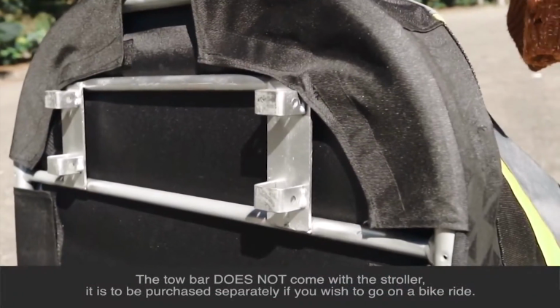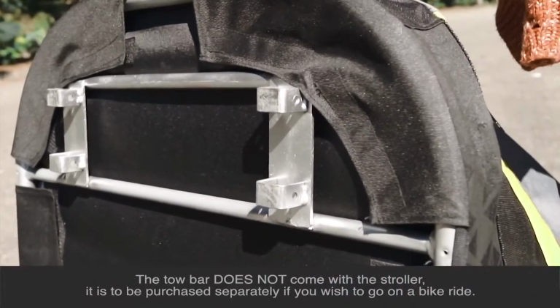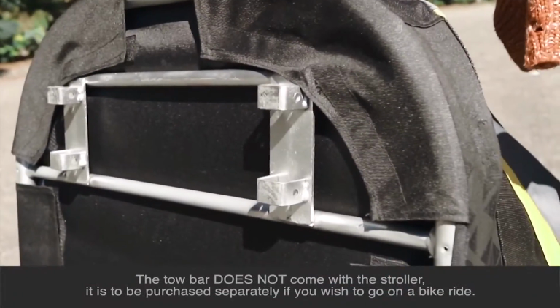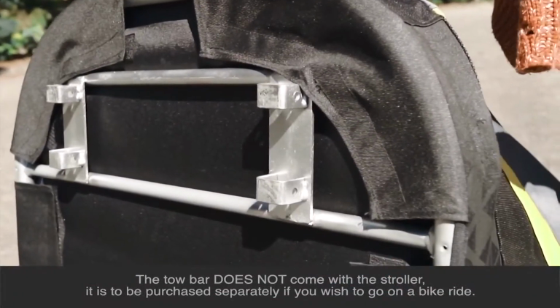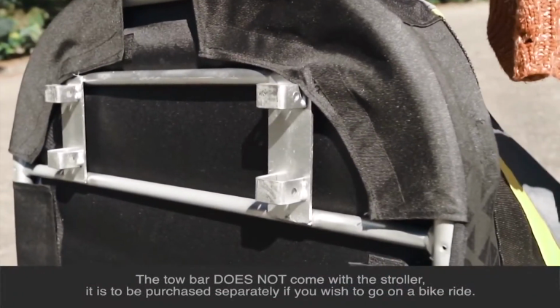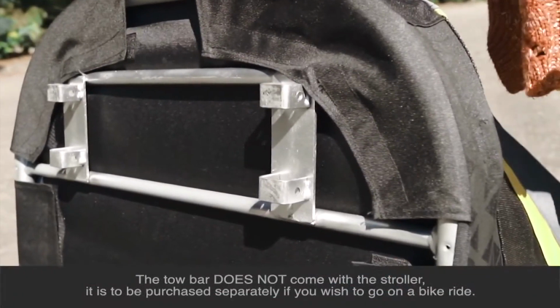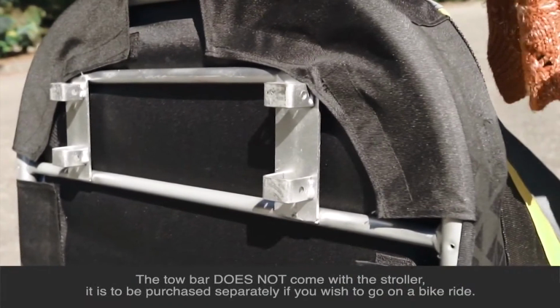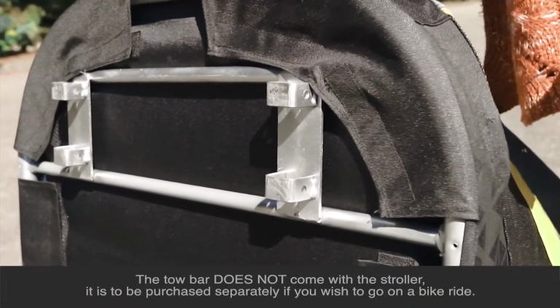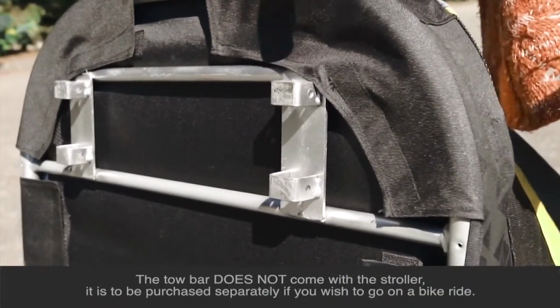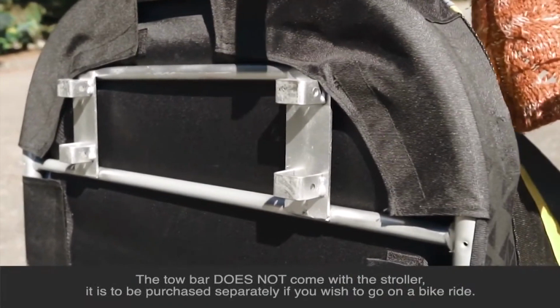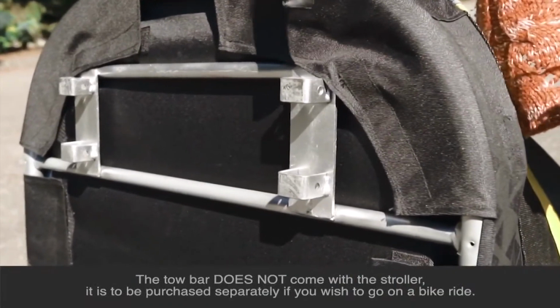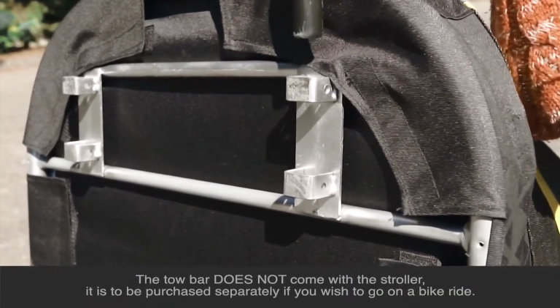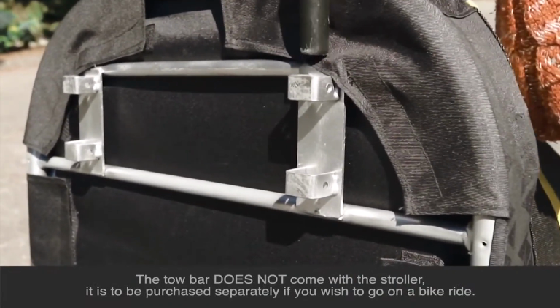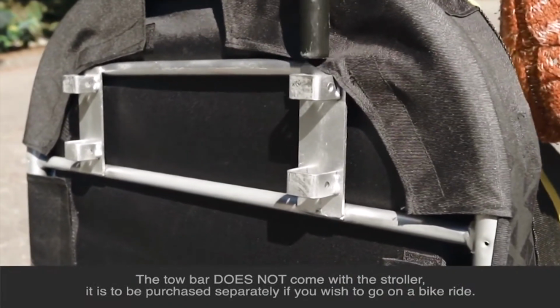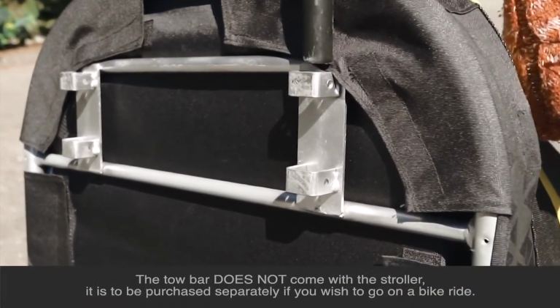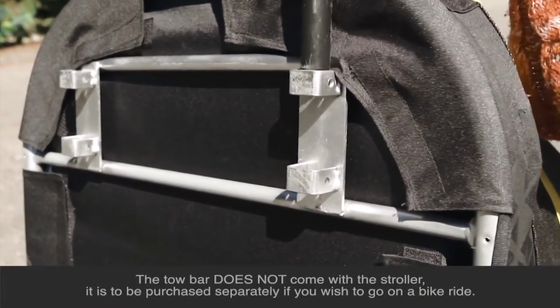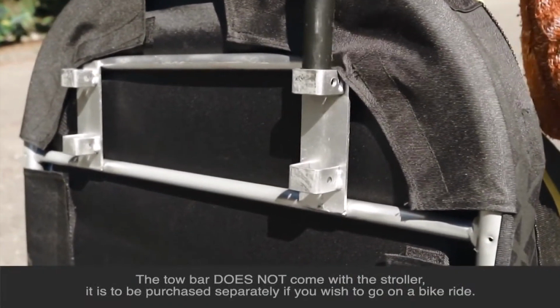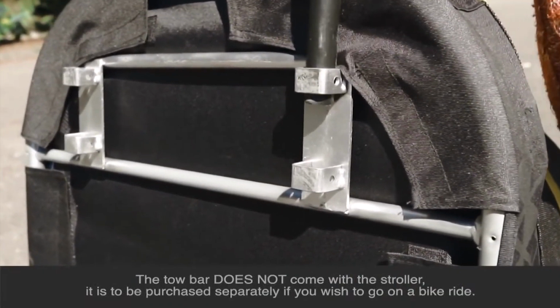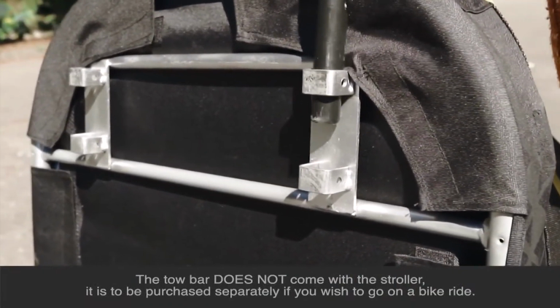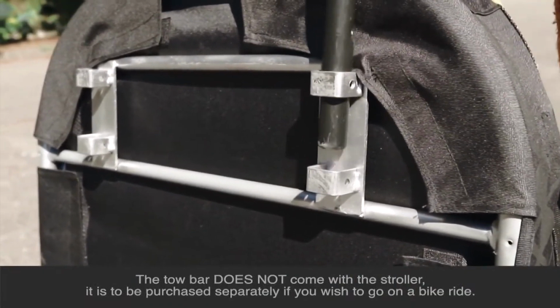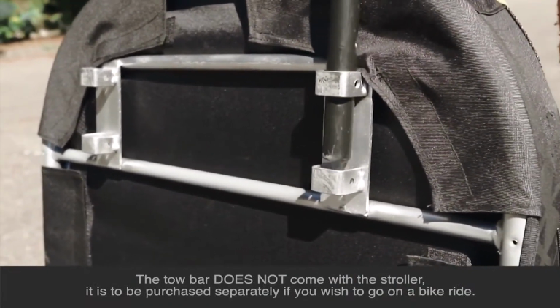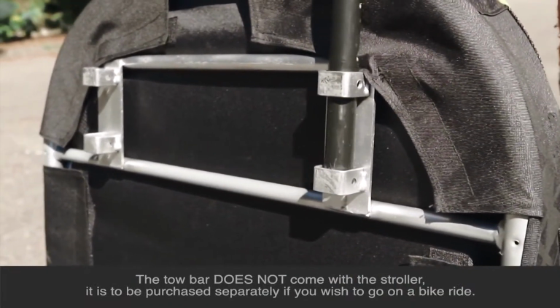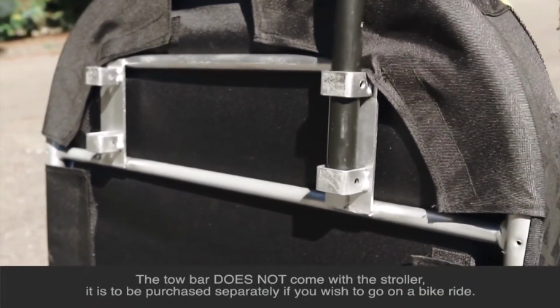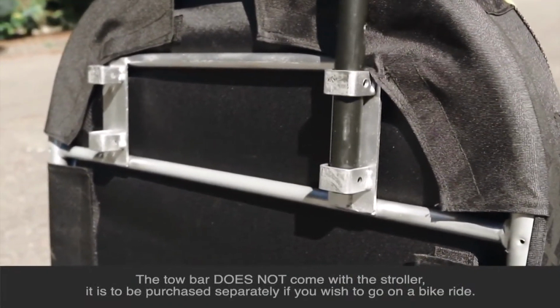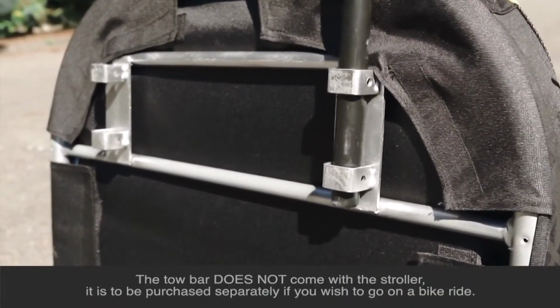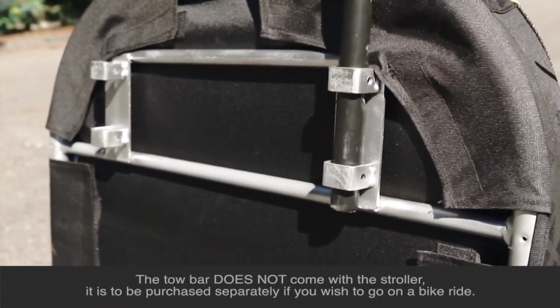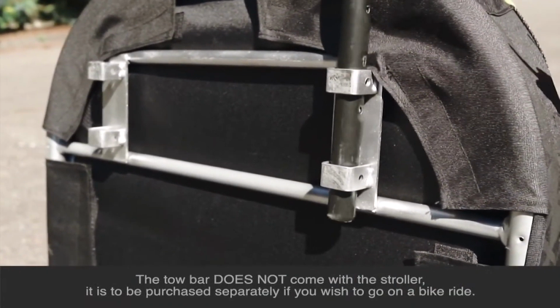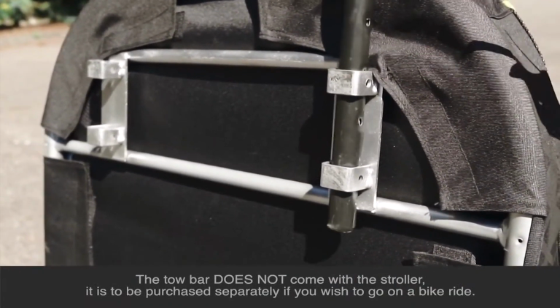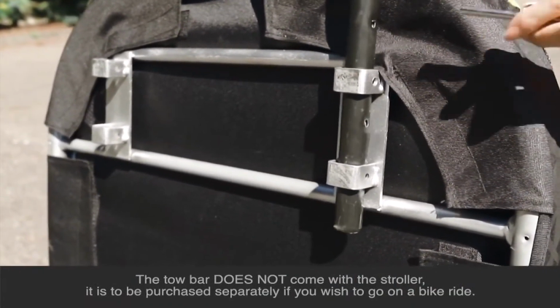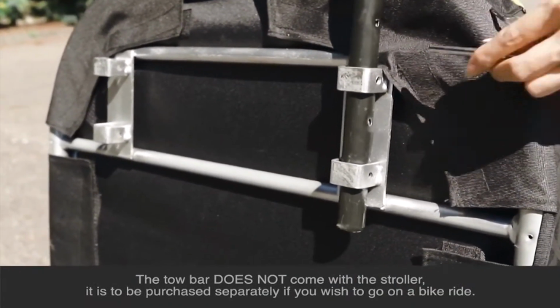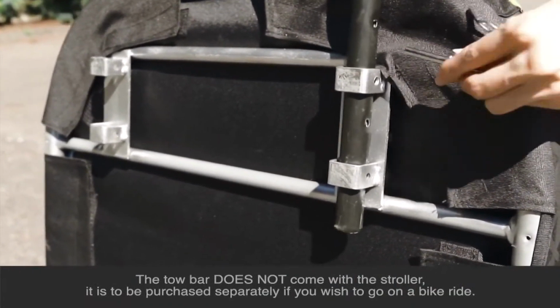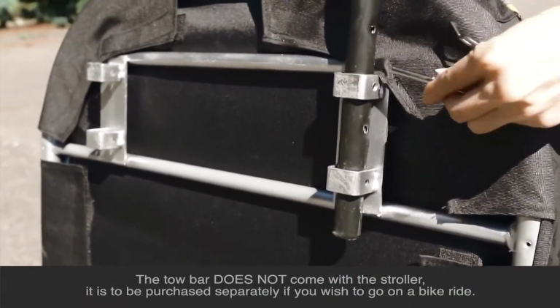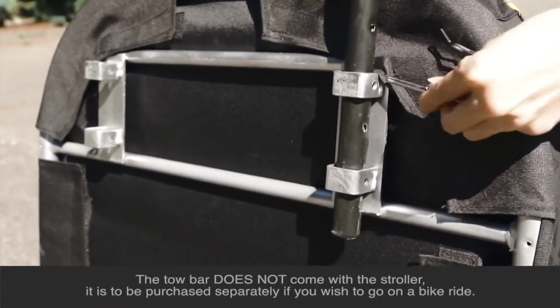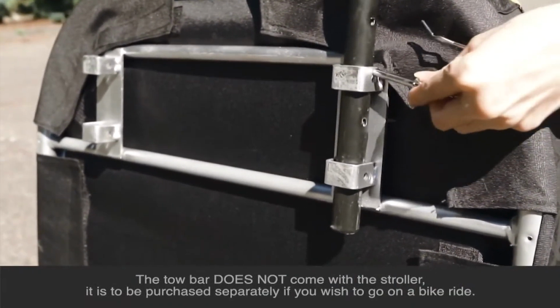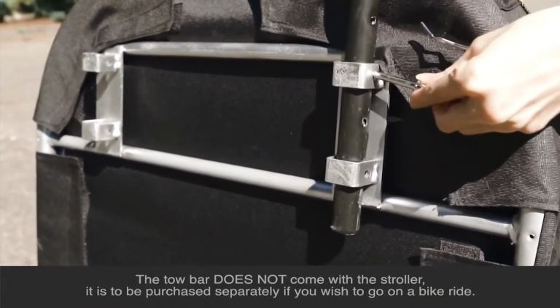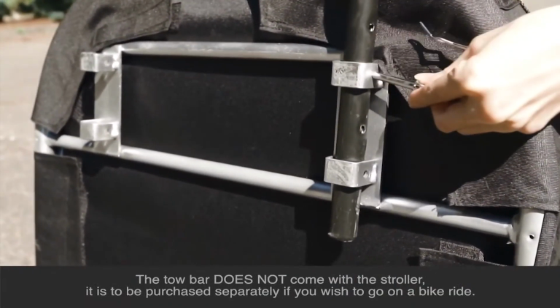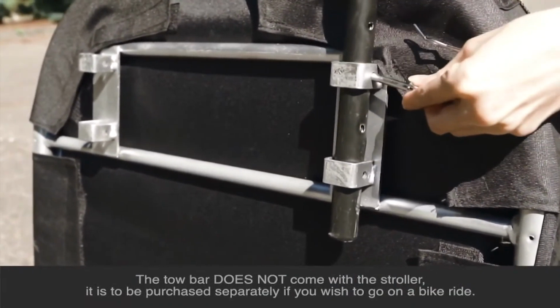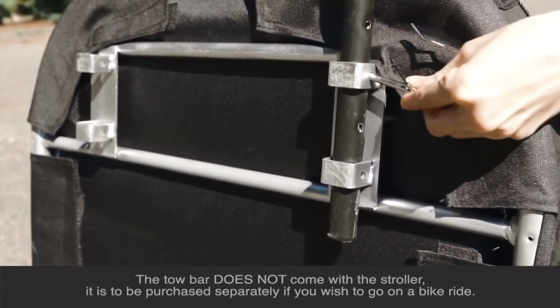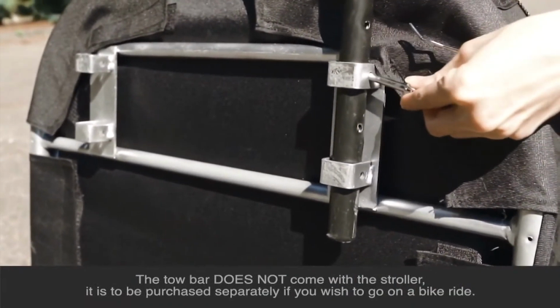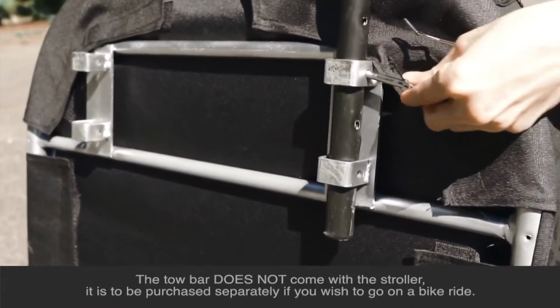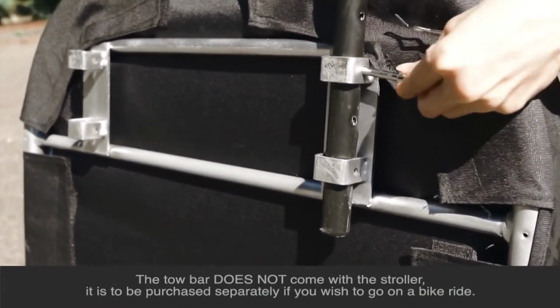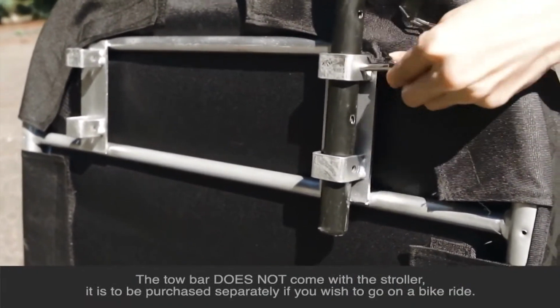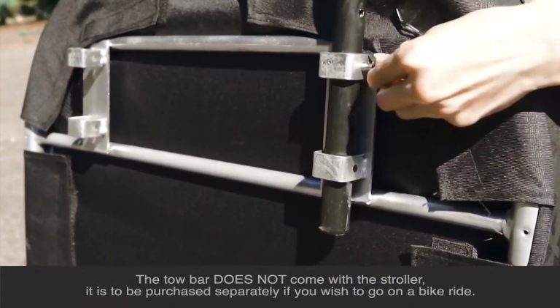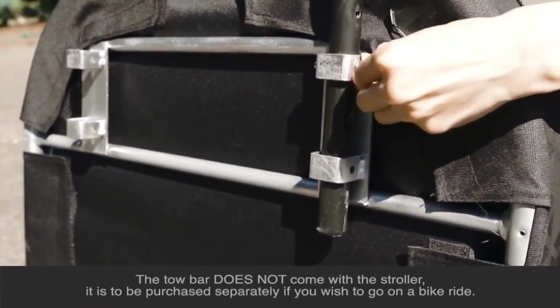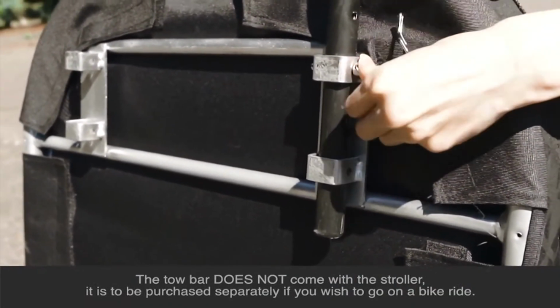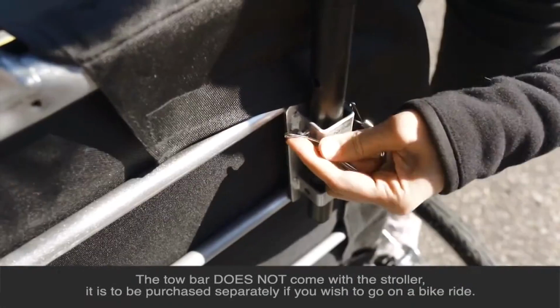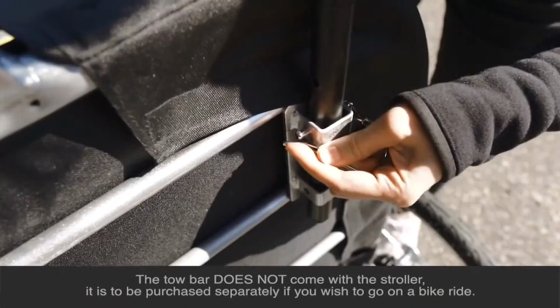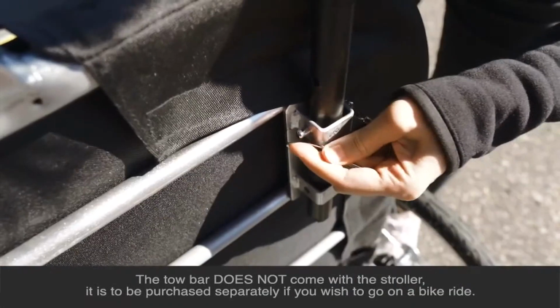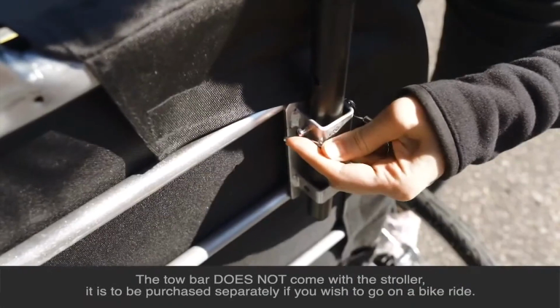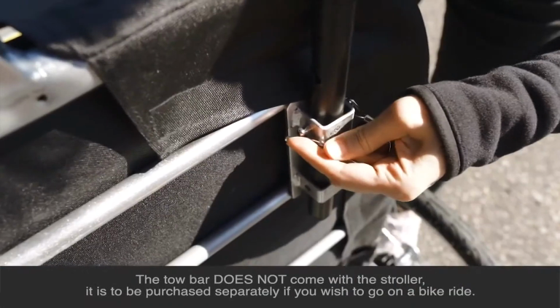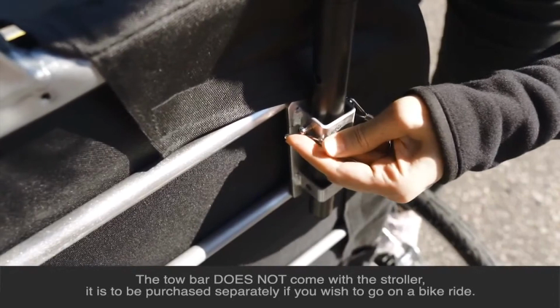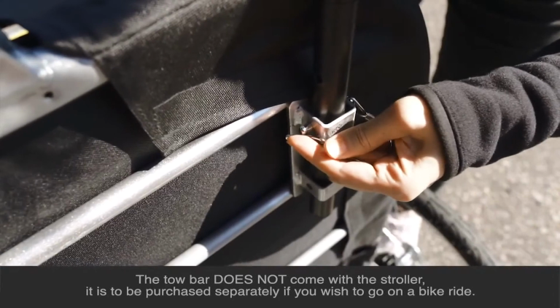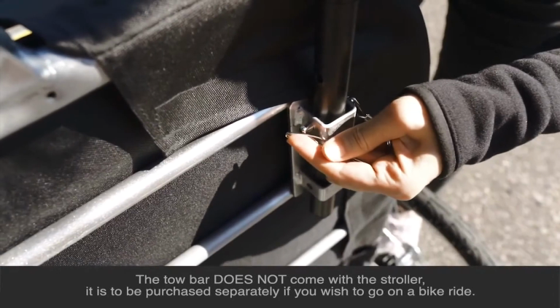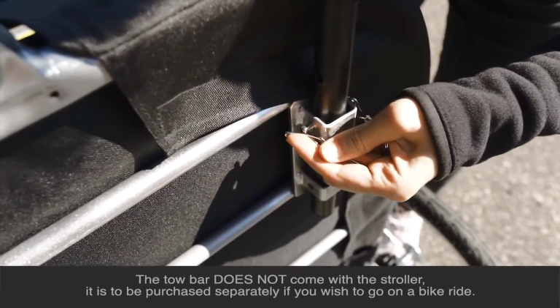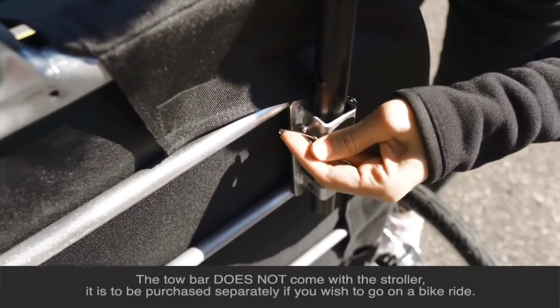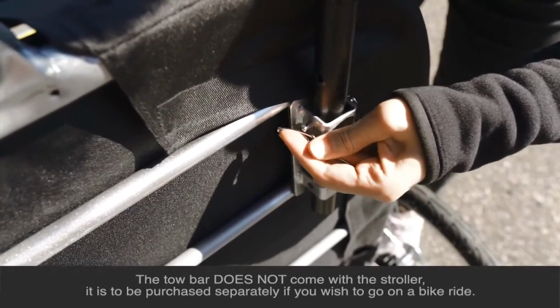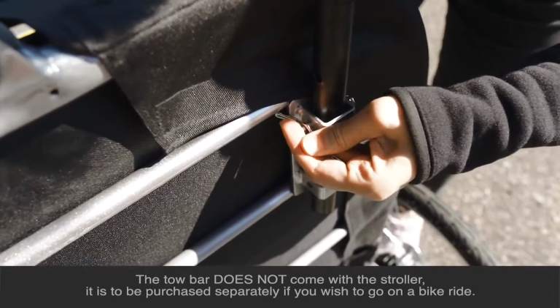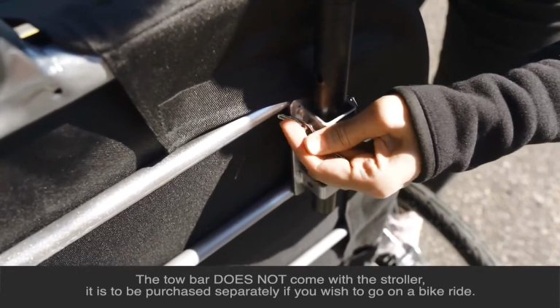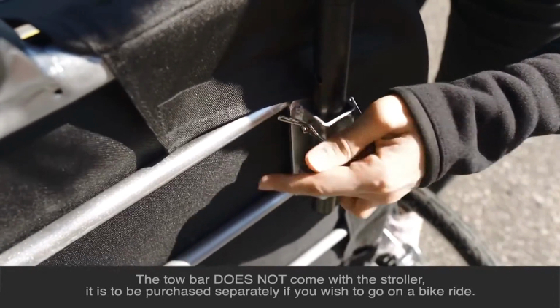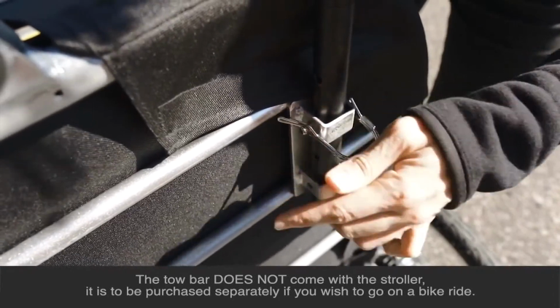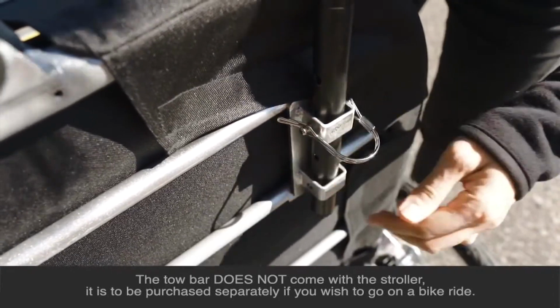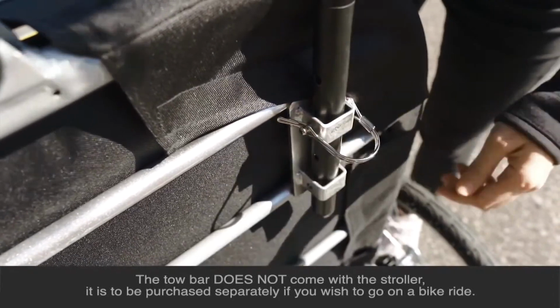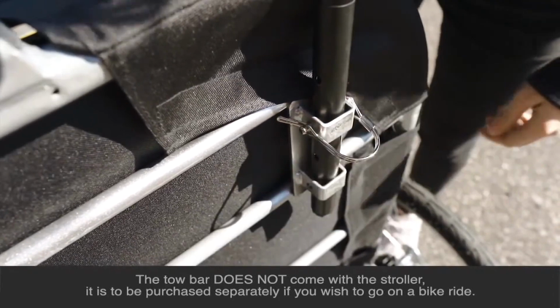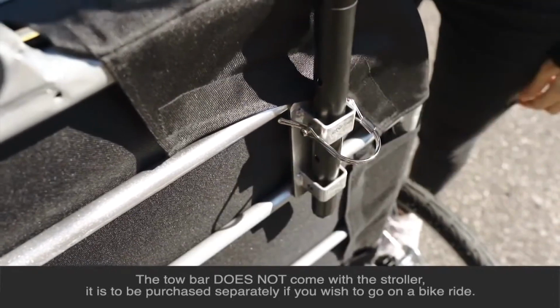Stand the stroller up vertically and slide the tow bar into one of the metal slots, depending on the design of your bike. Lock it in place.